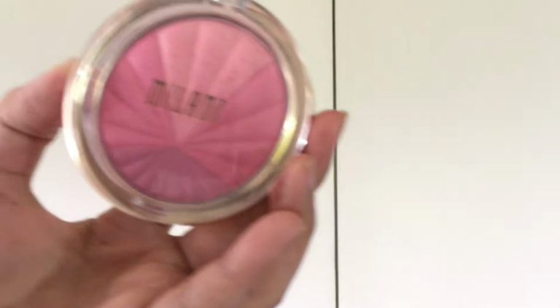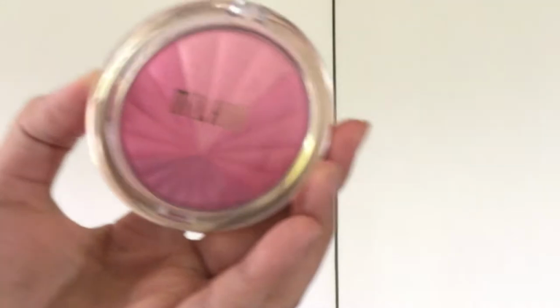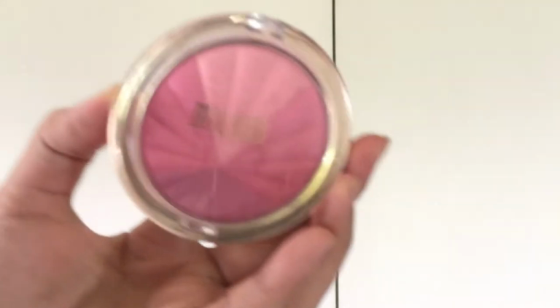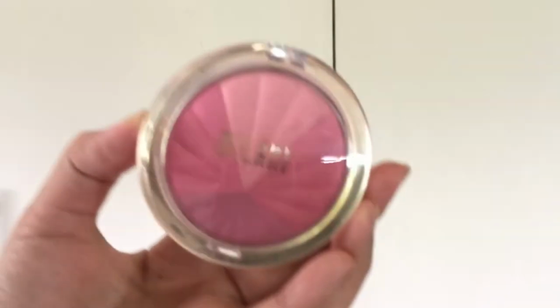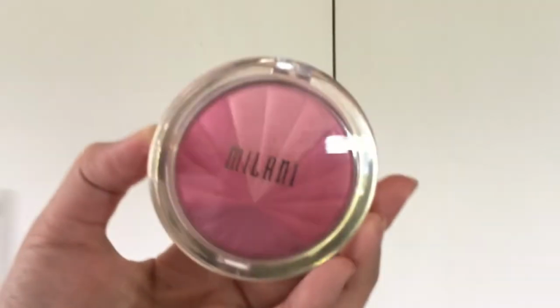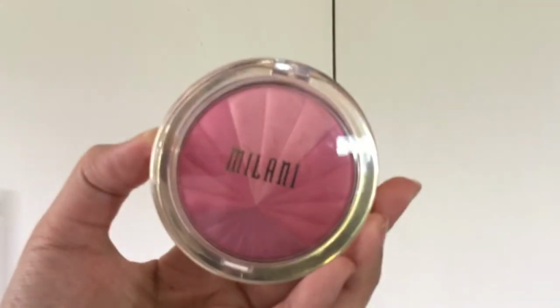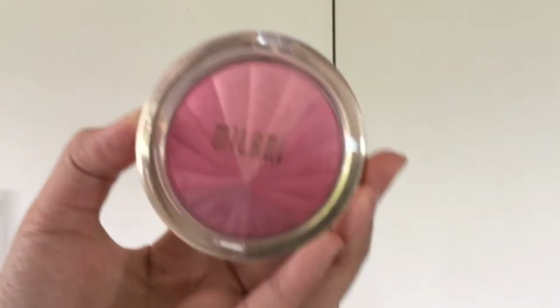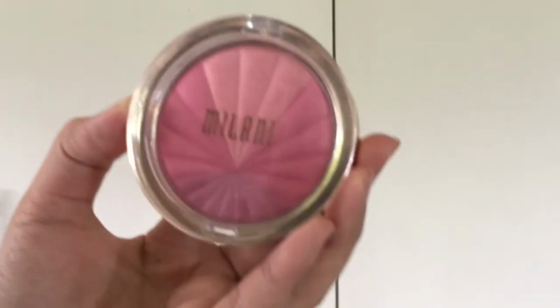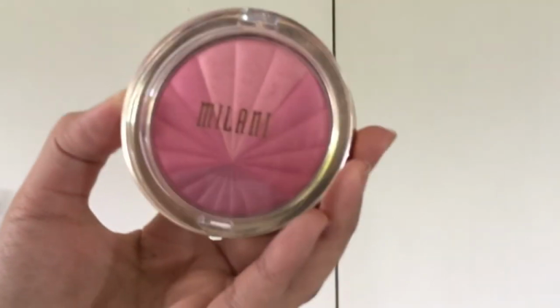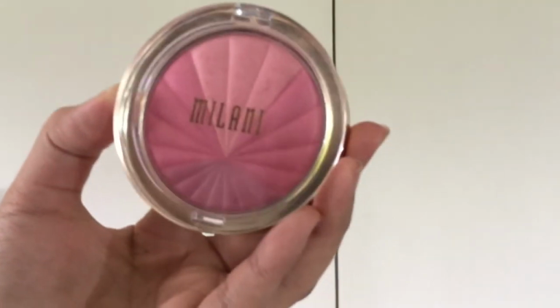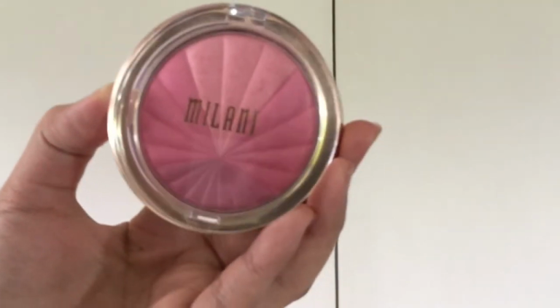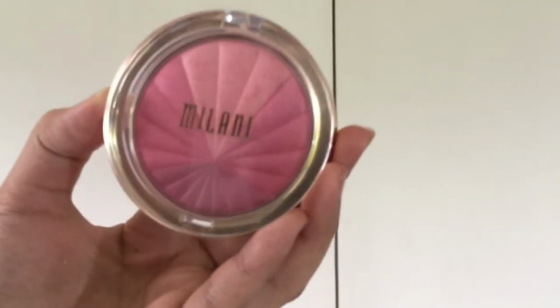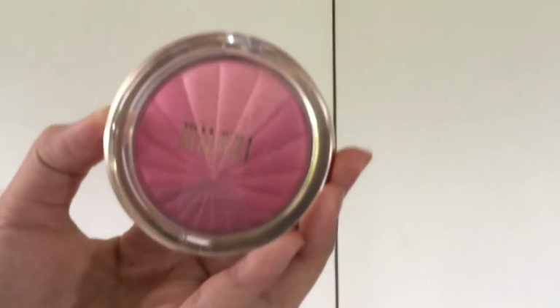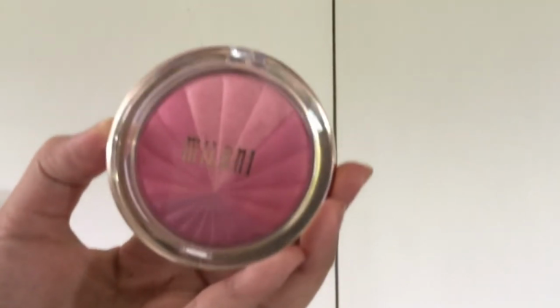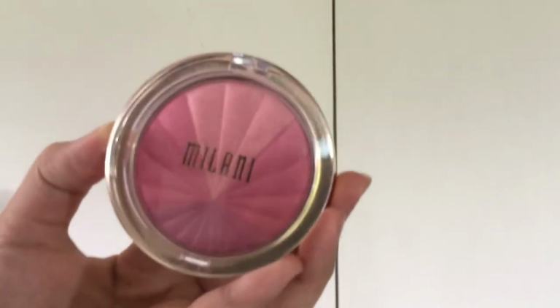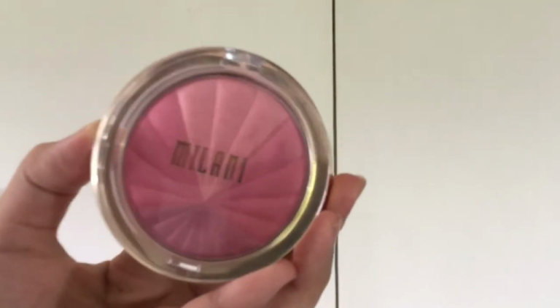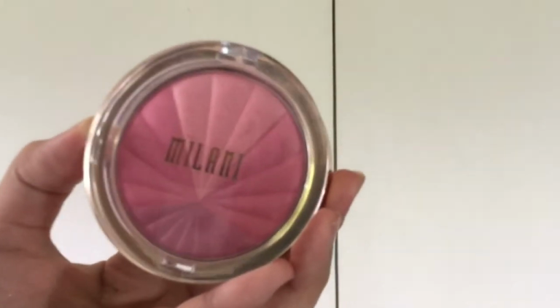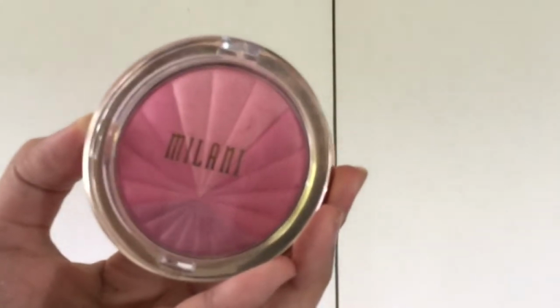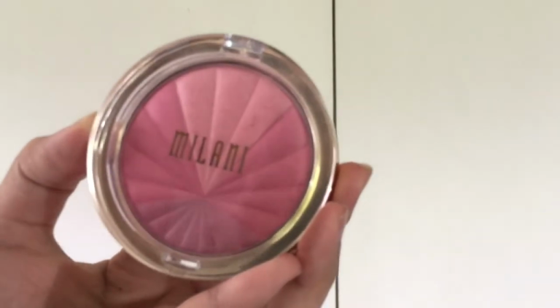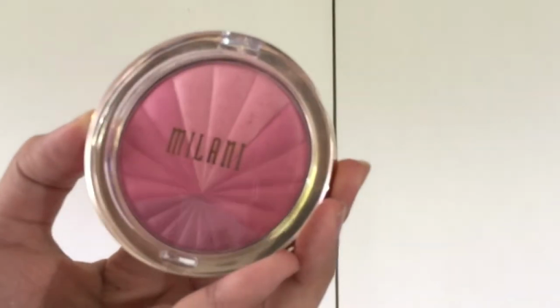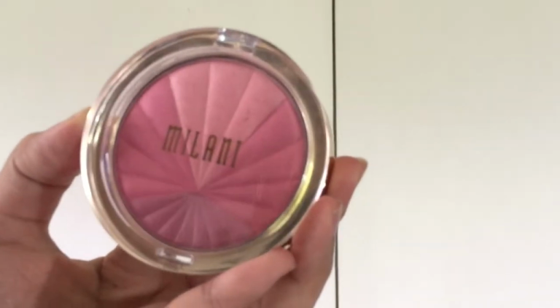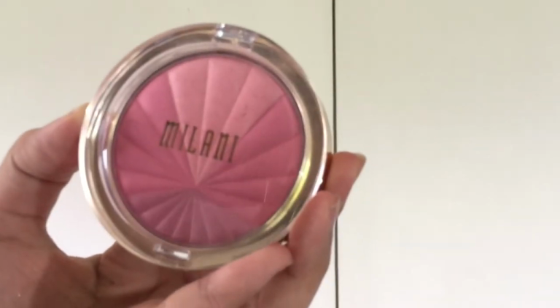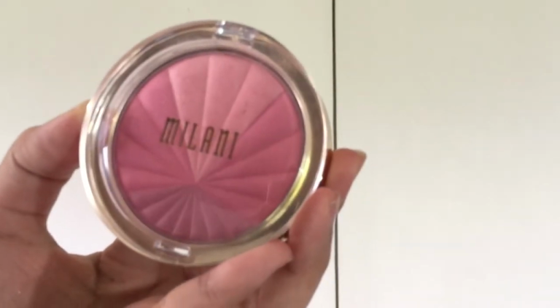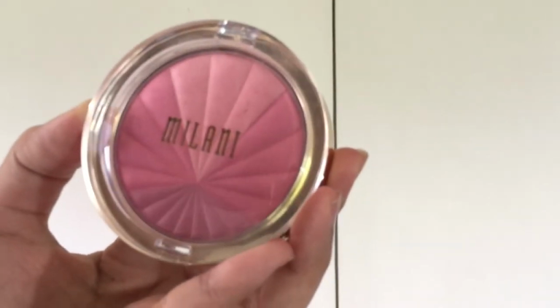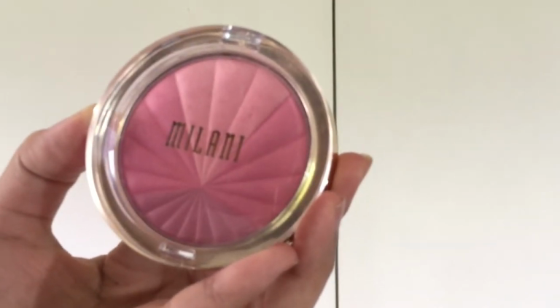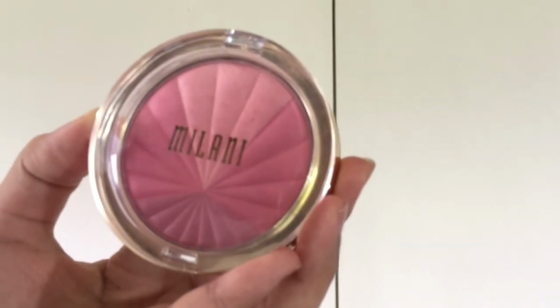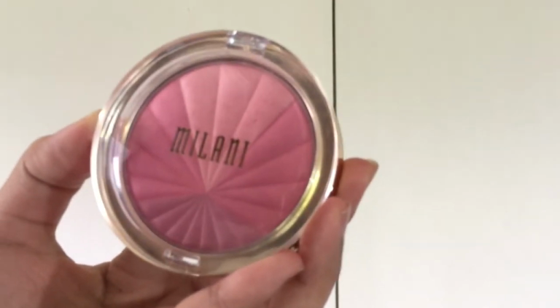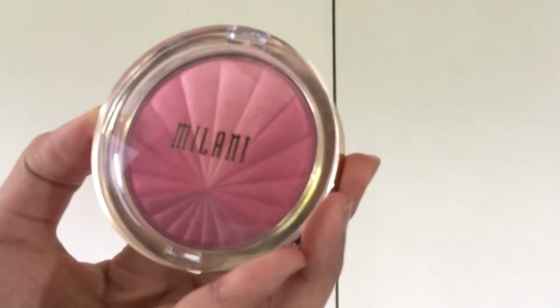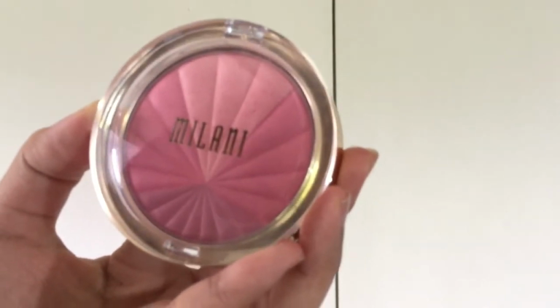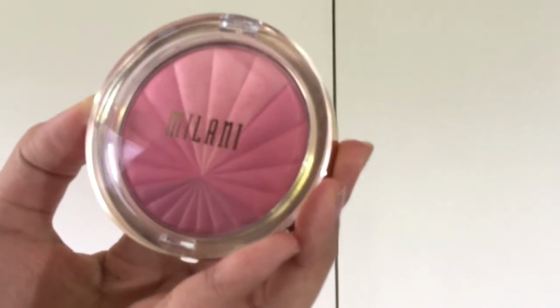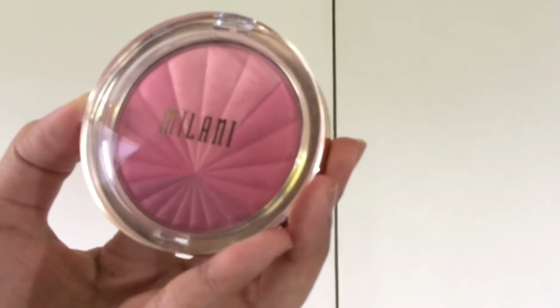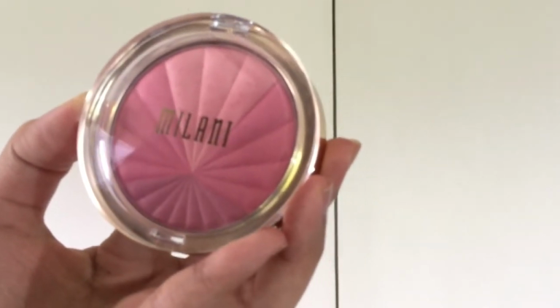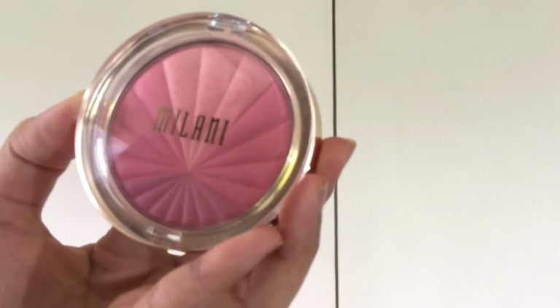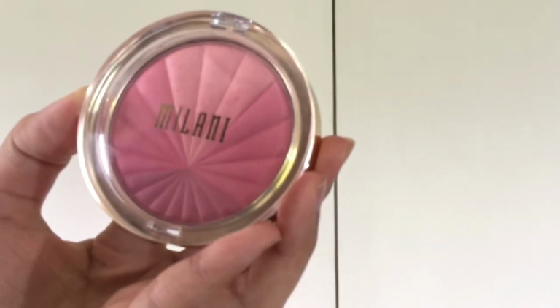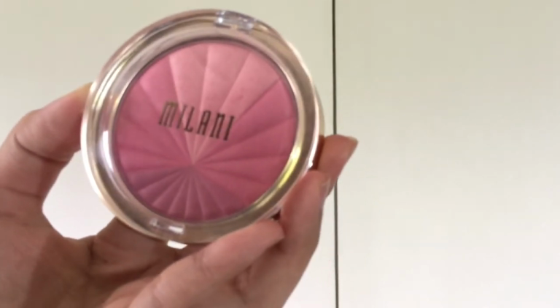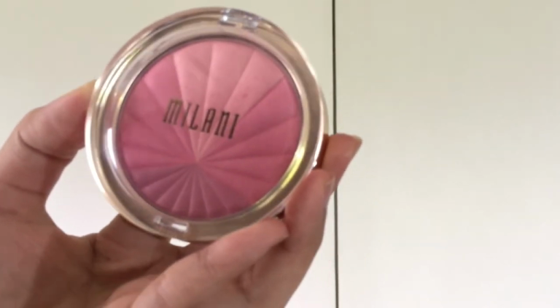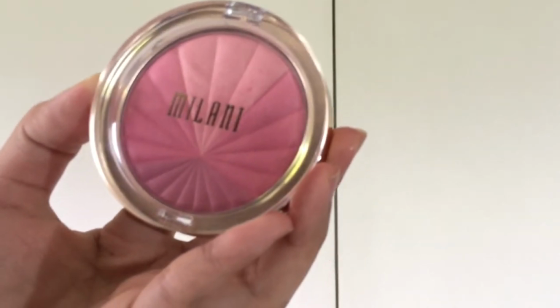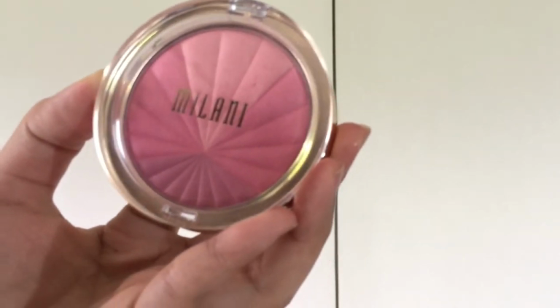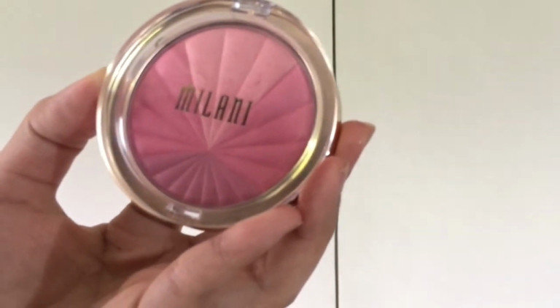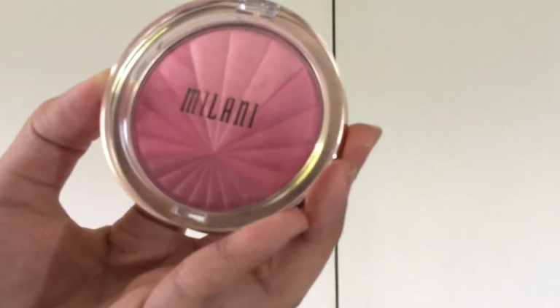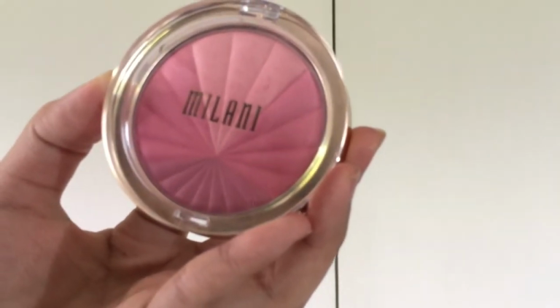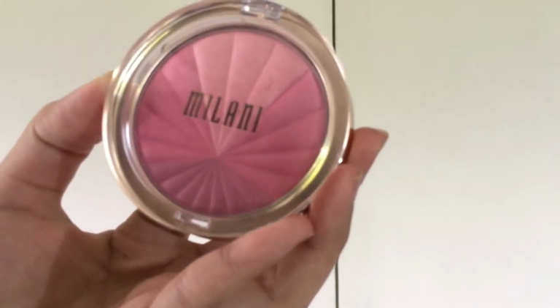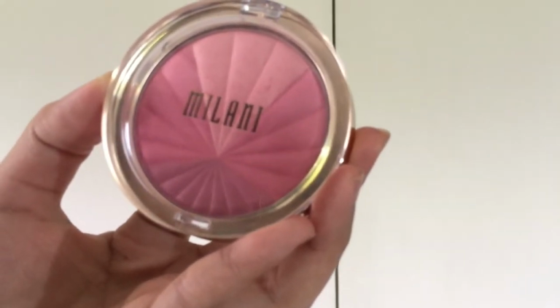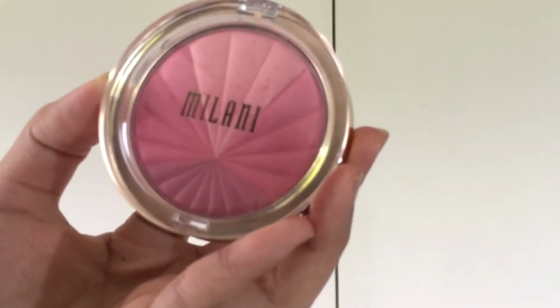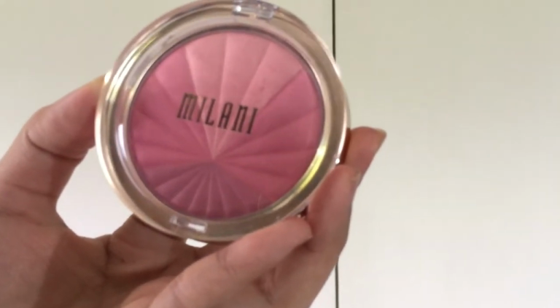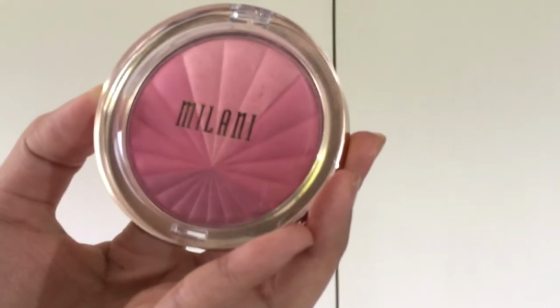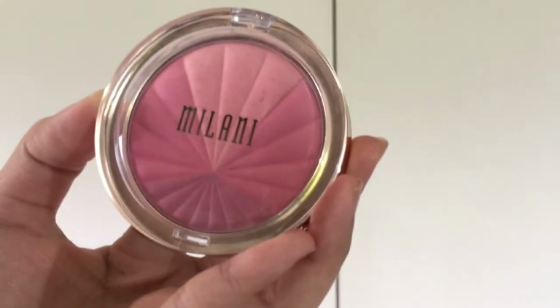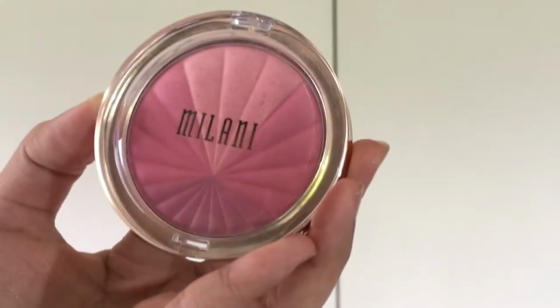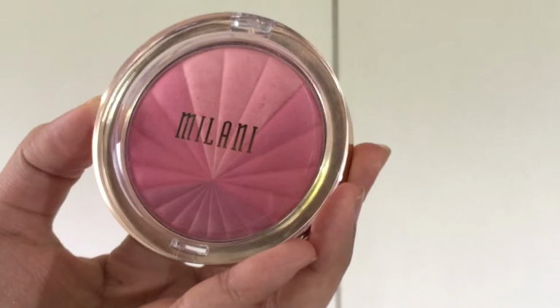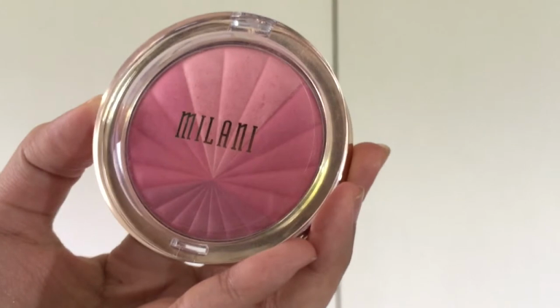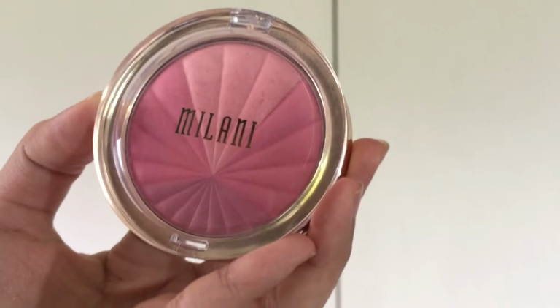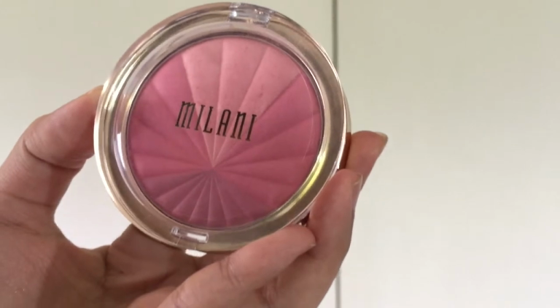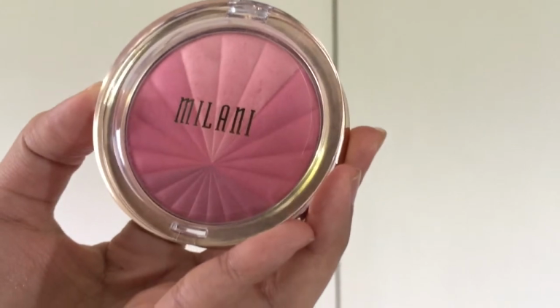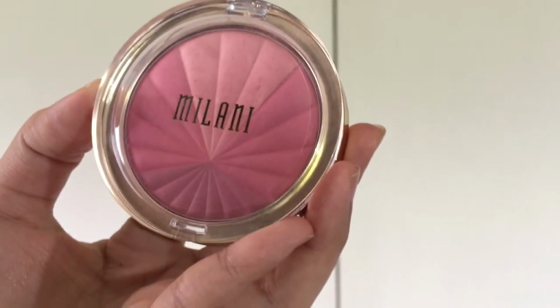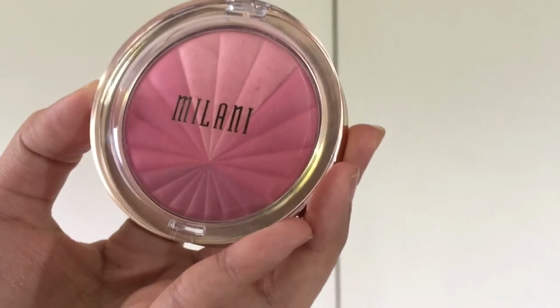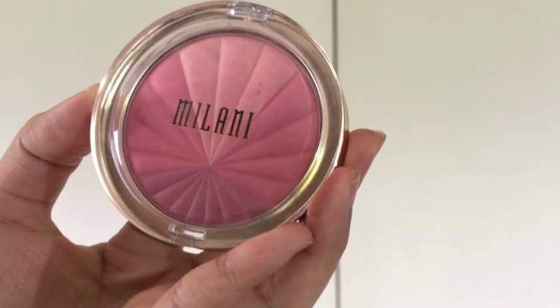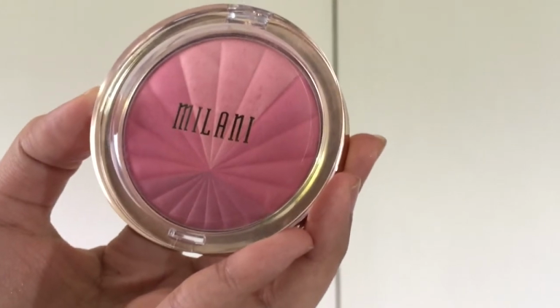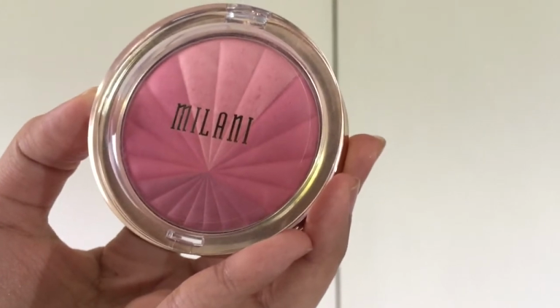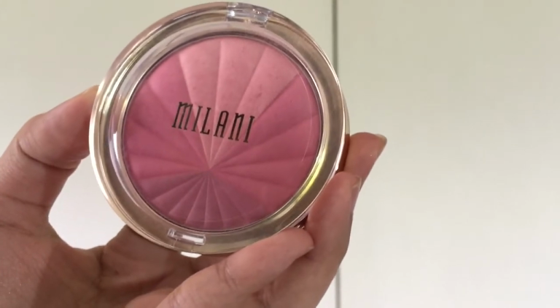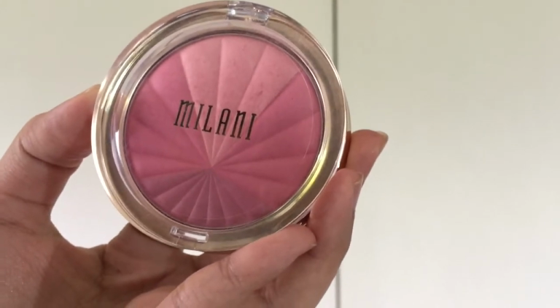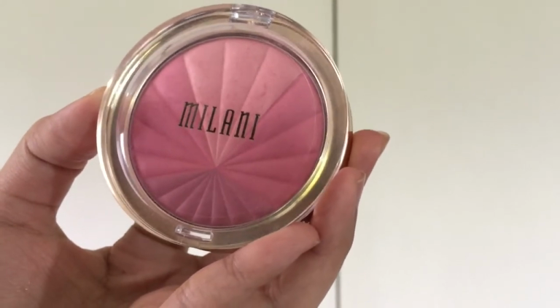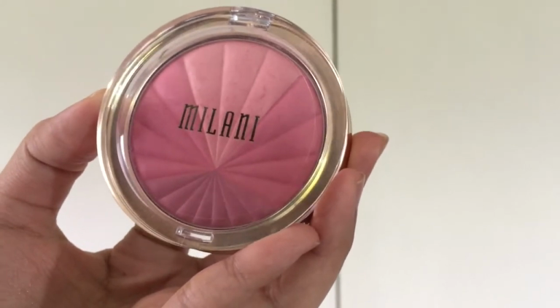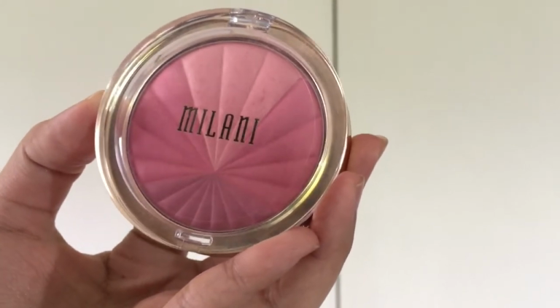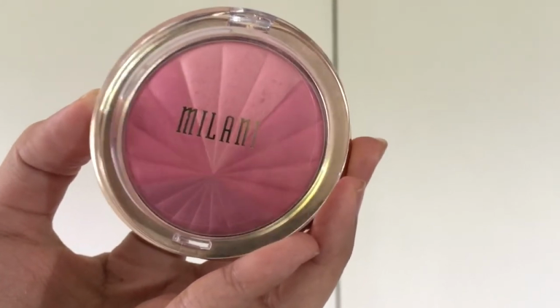Hey guys, welcome to my channel. Thanks for watching. This video is all about the Color Harmony blush from Milani.